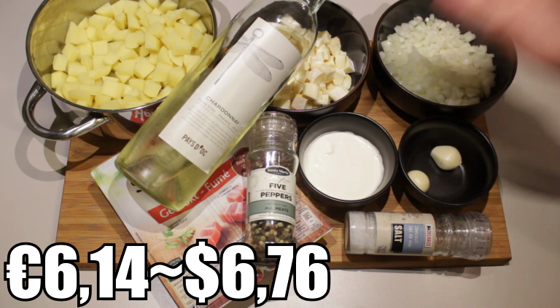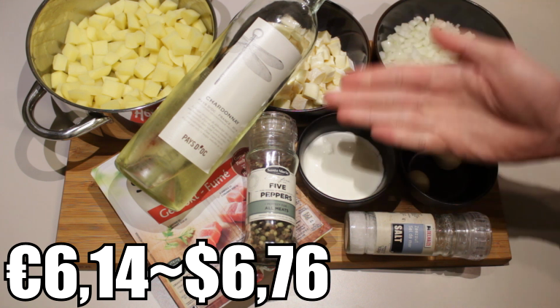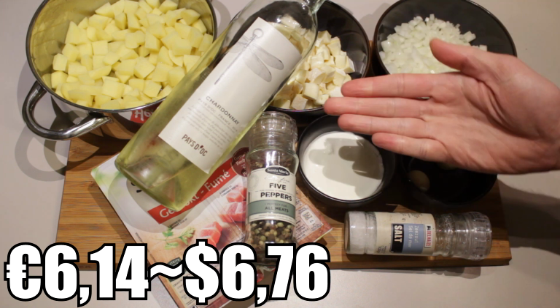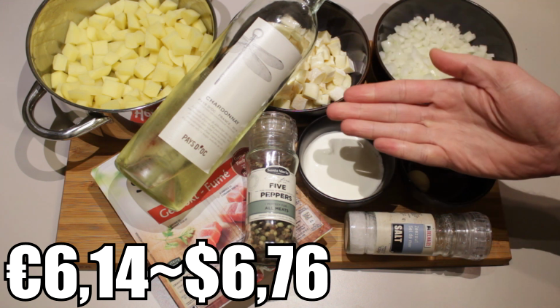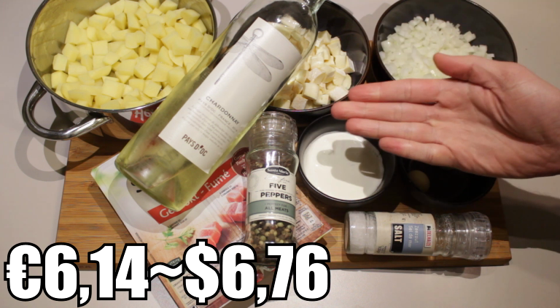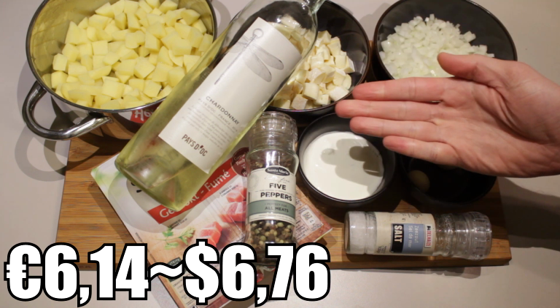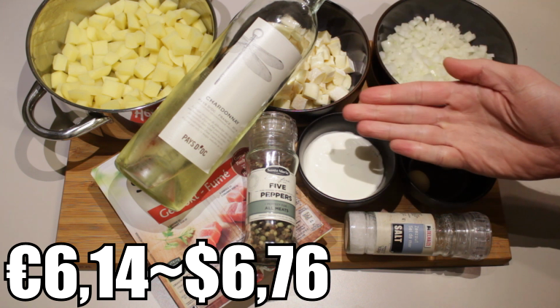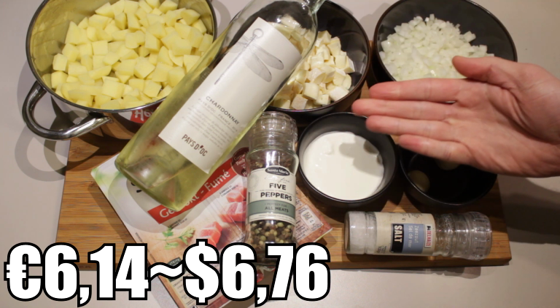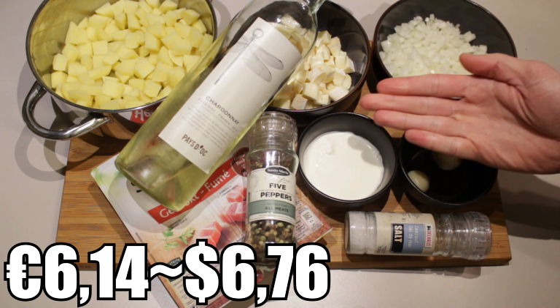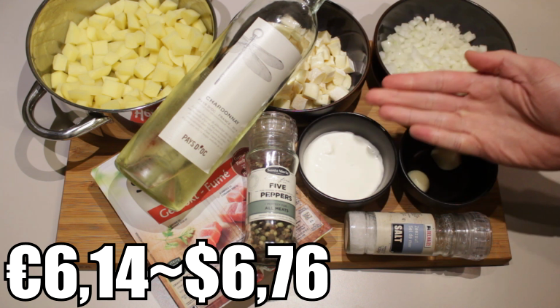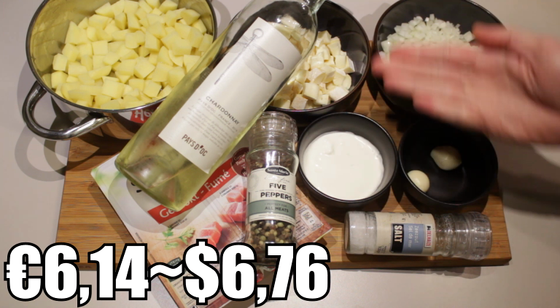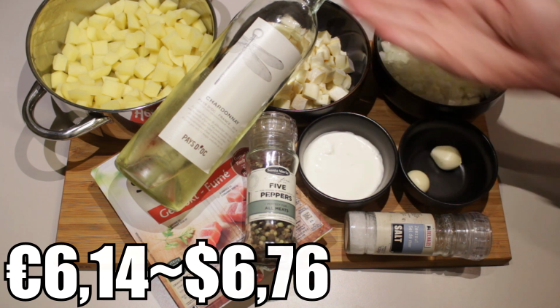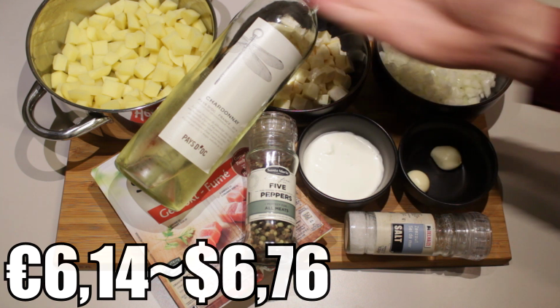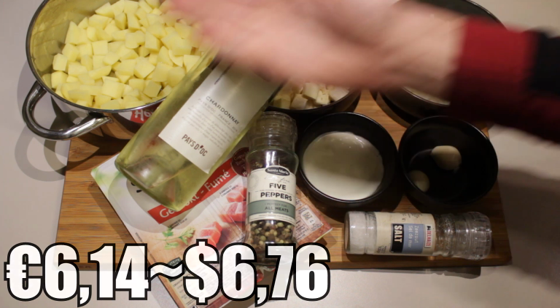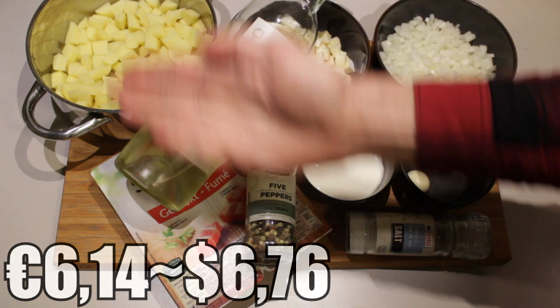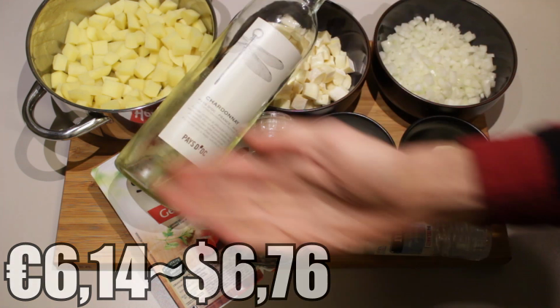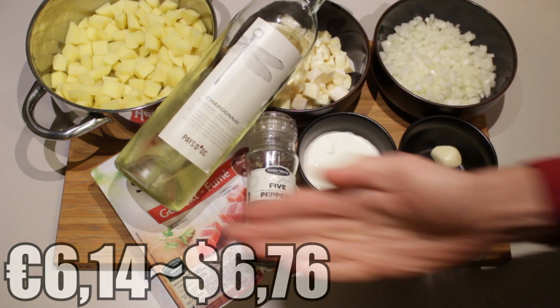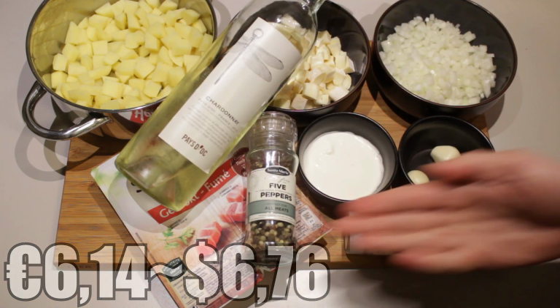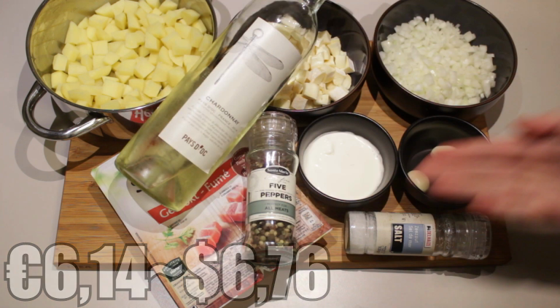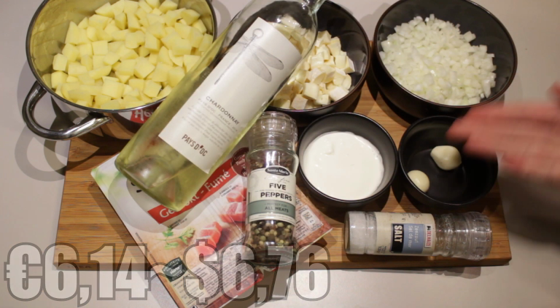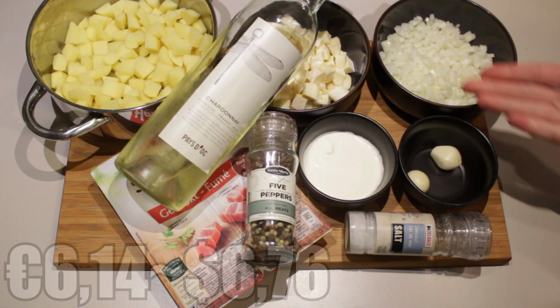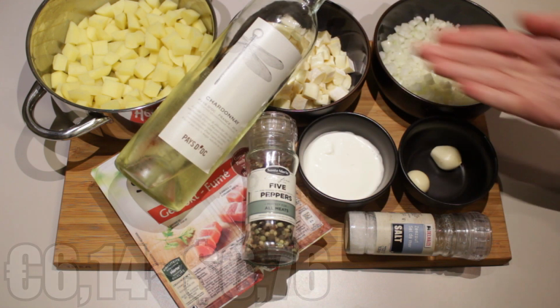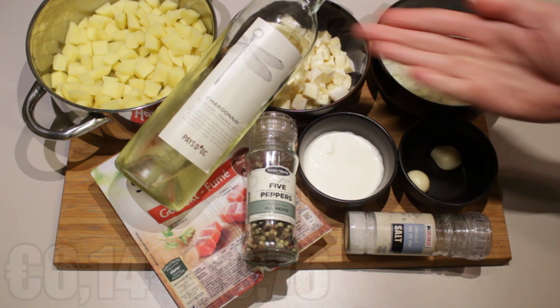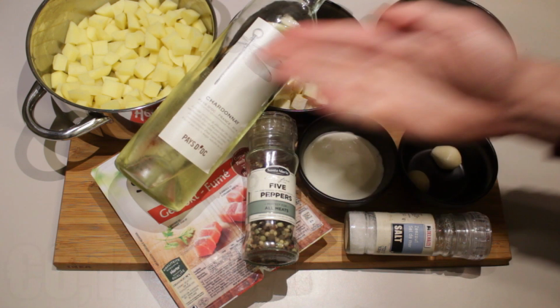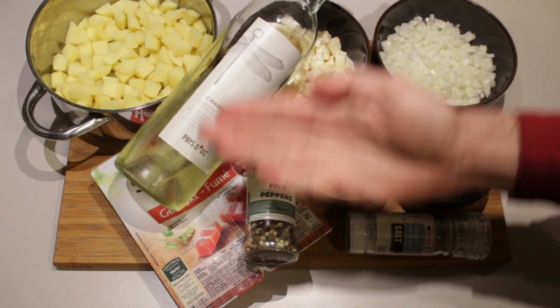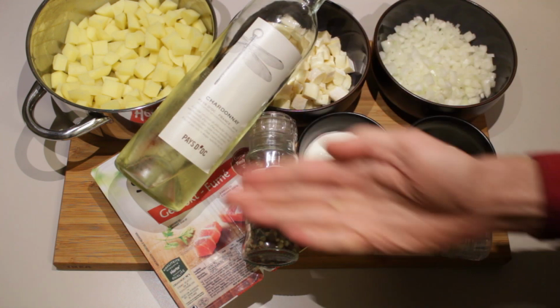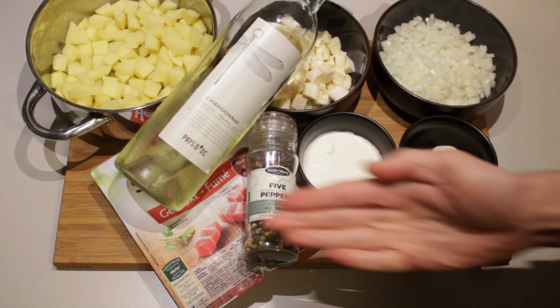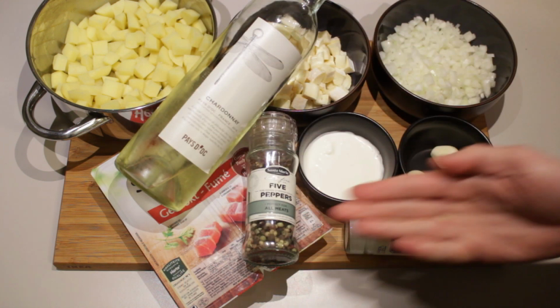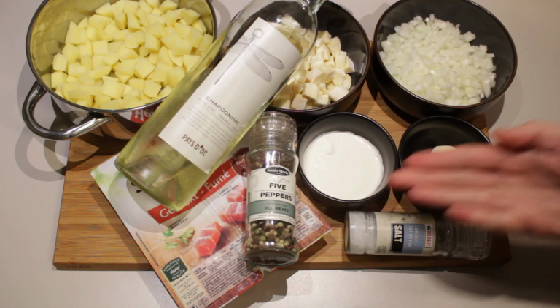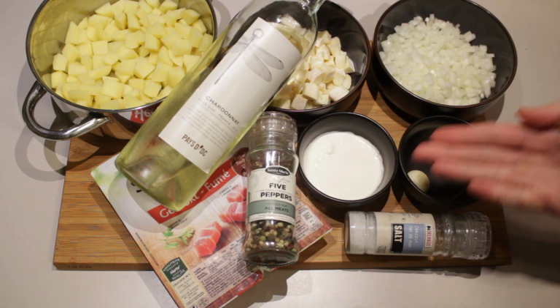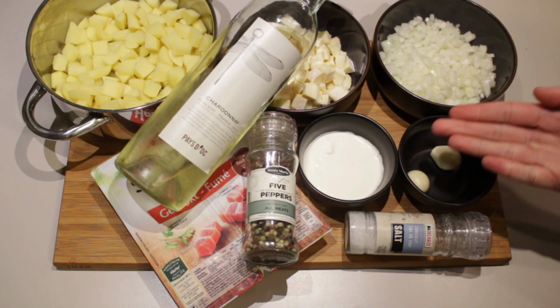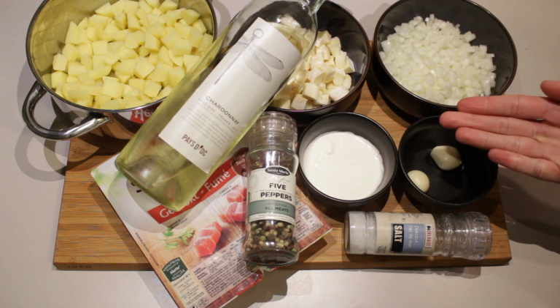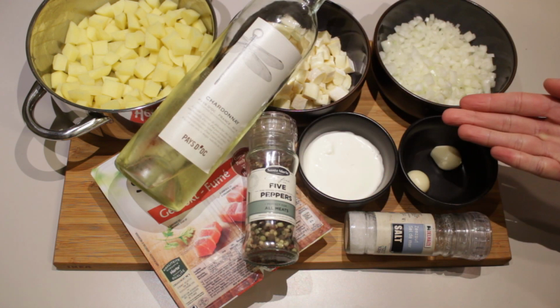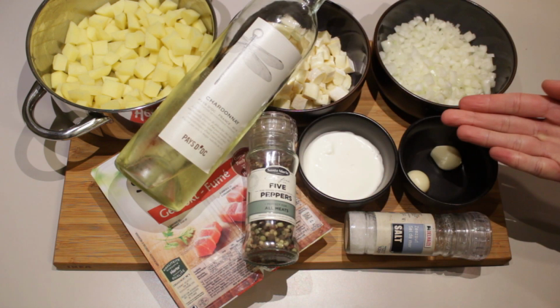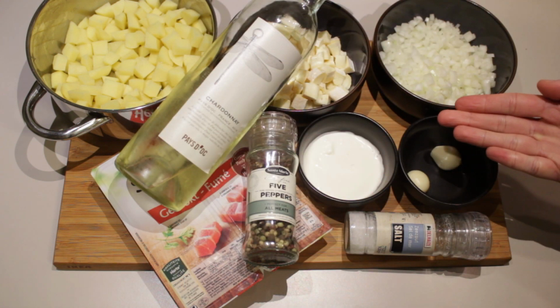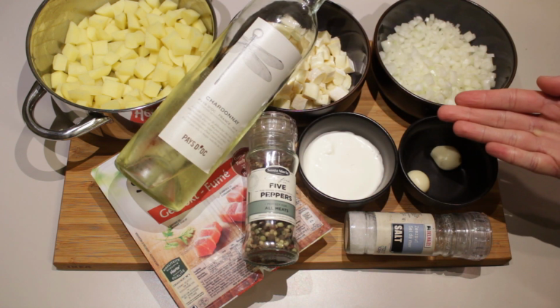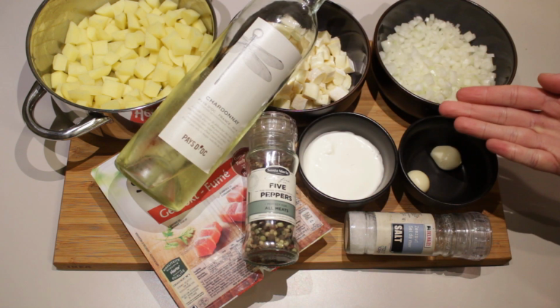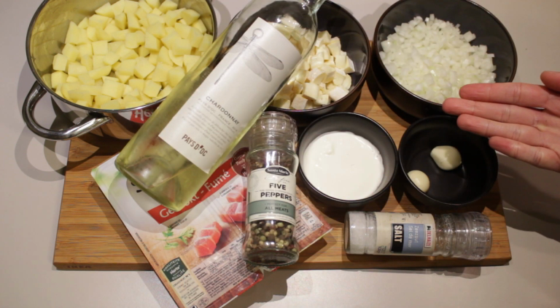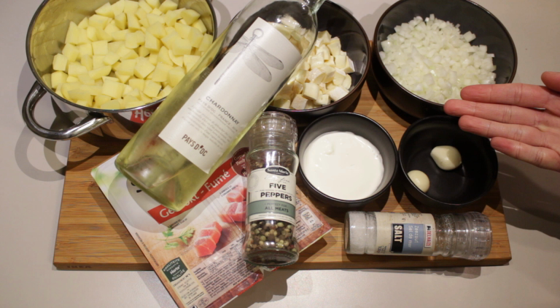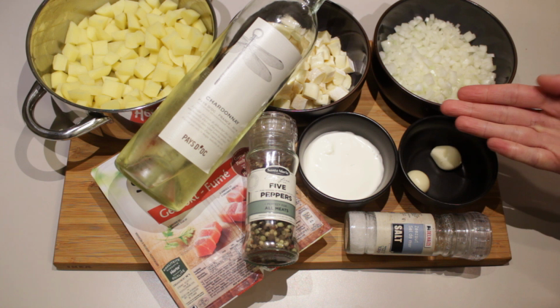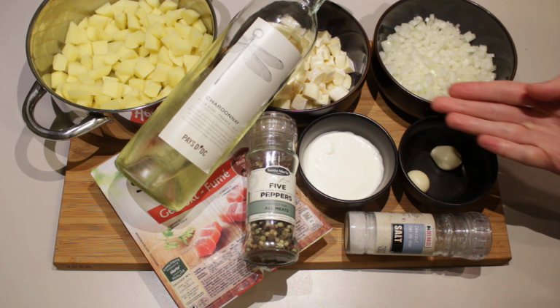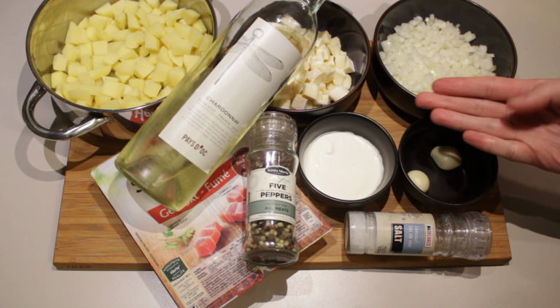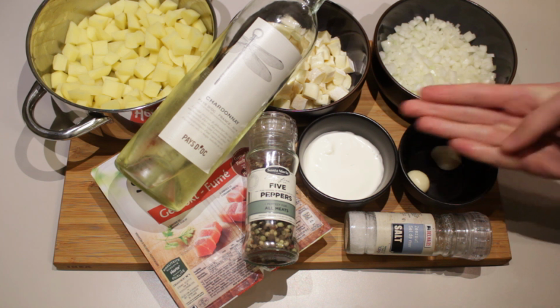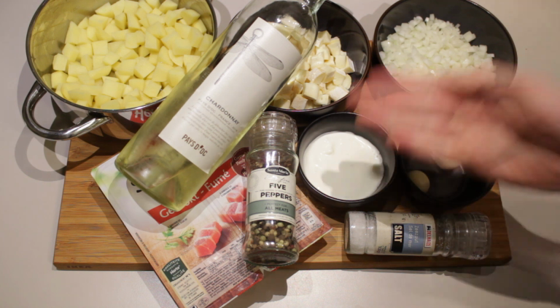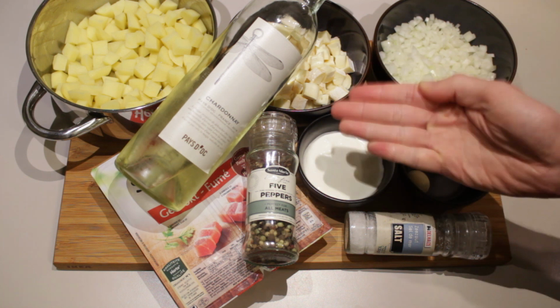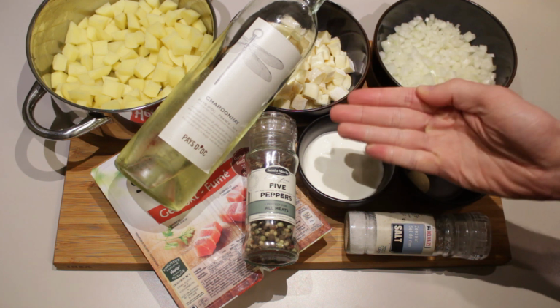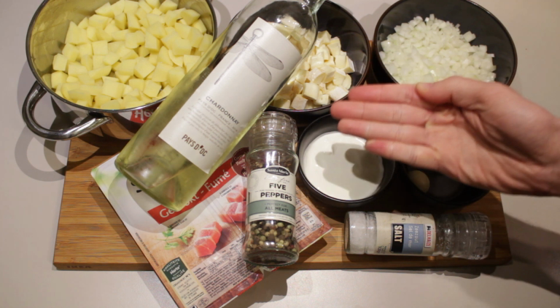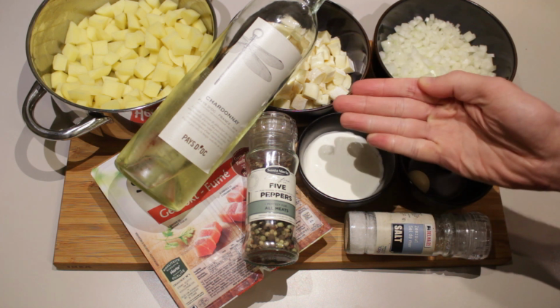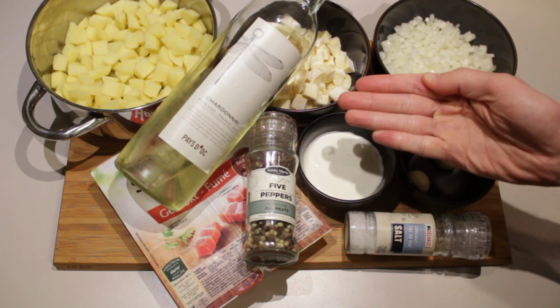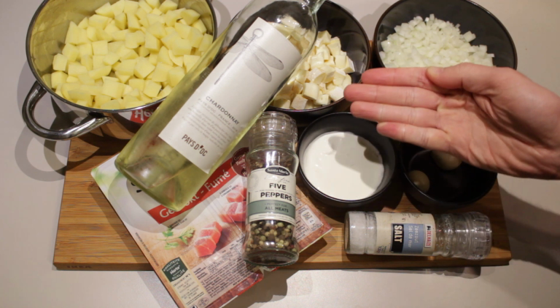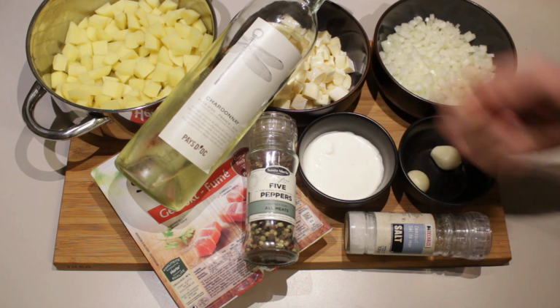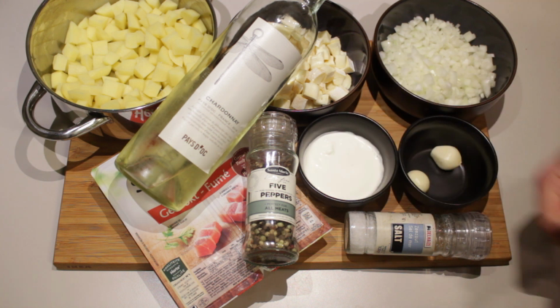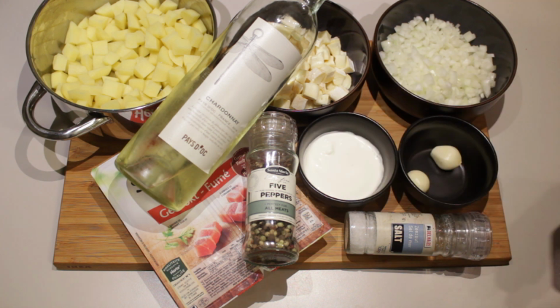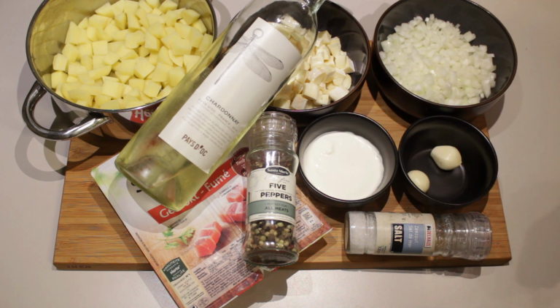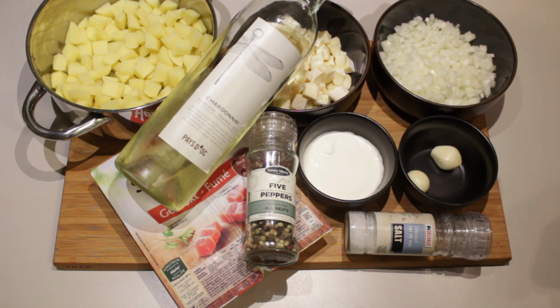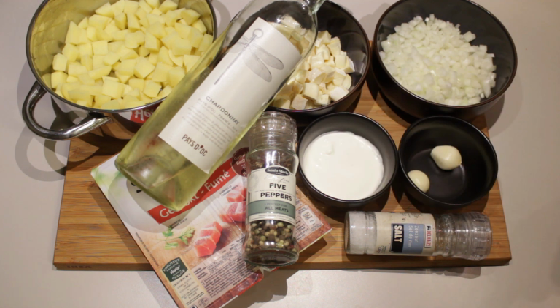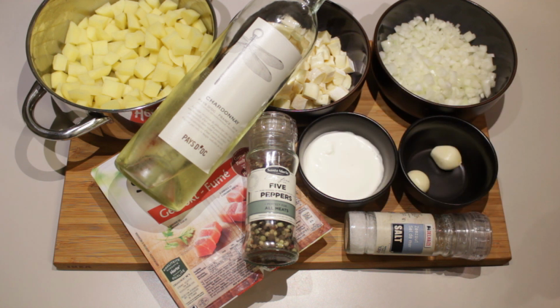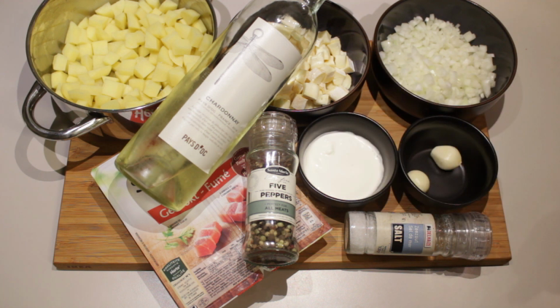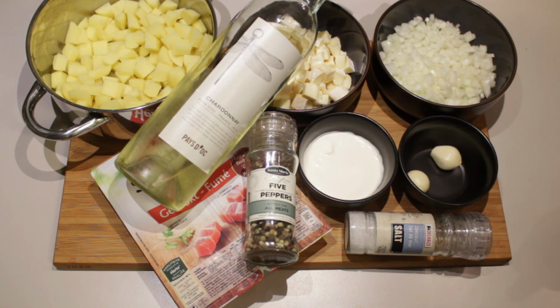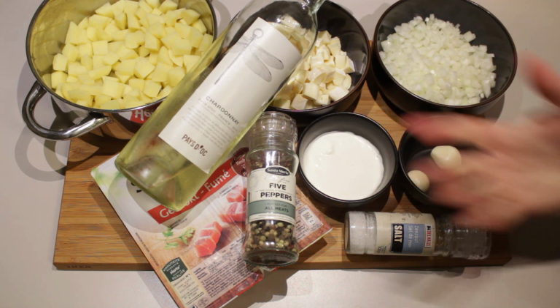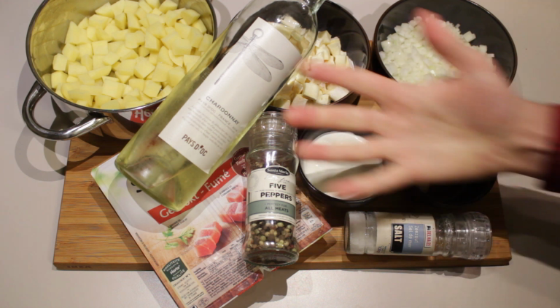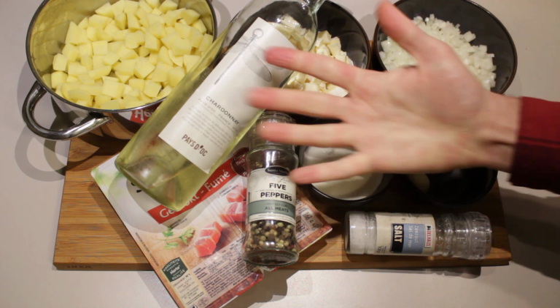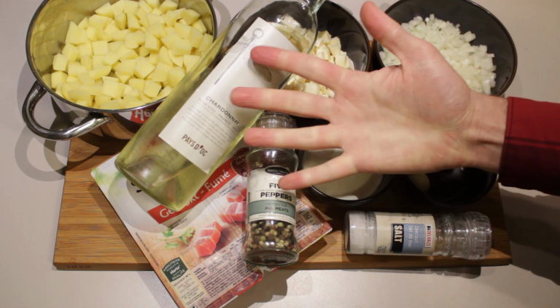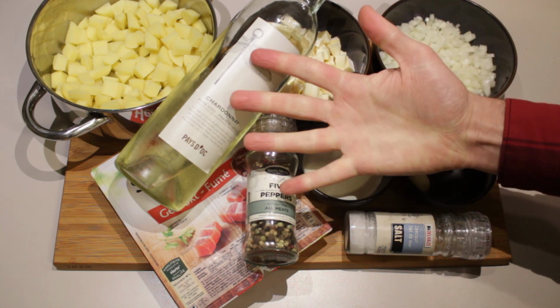We definitely need to start planning out these ingredient positioning things because this is a mess. Alright, let's do this.